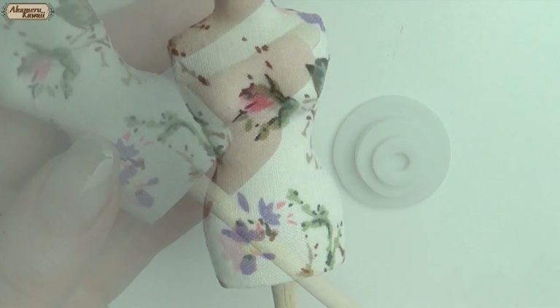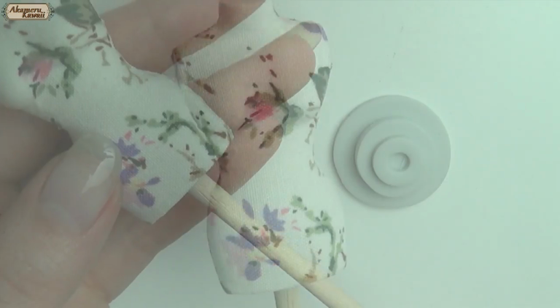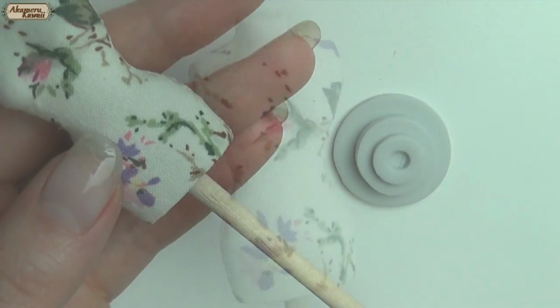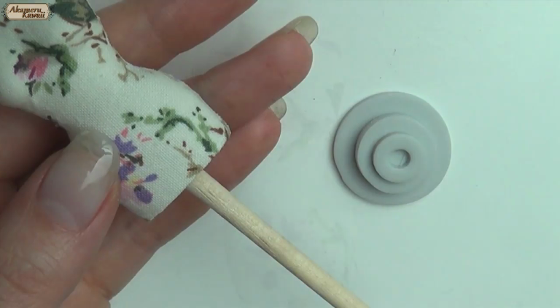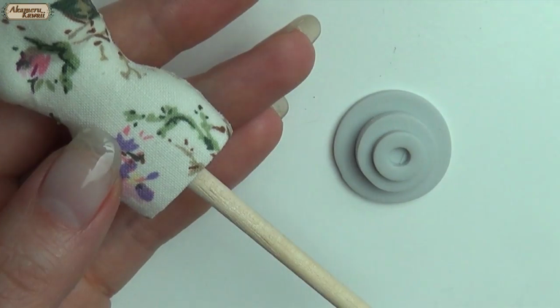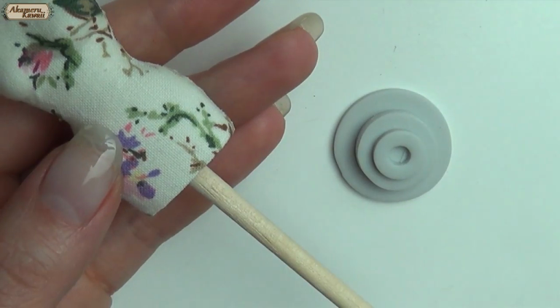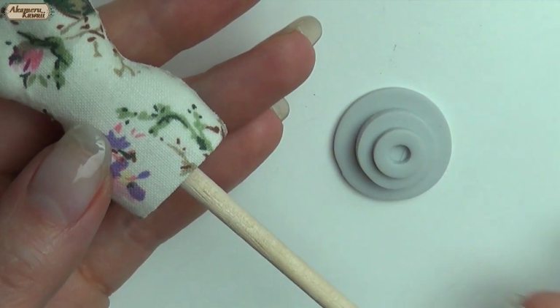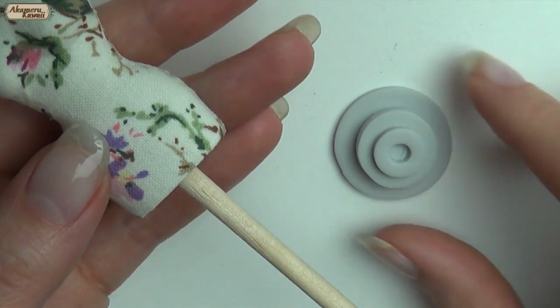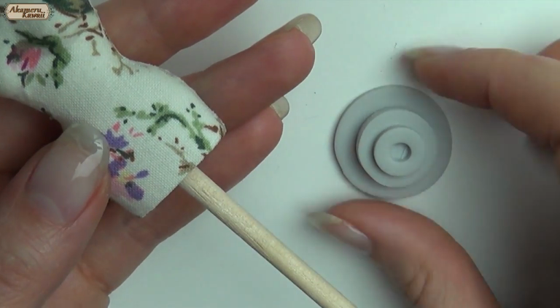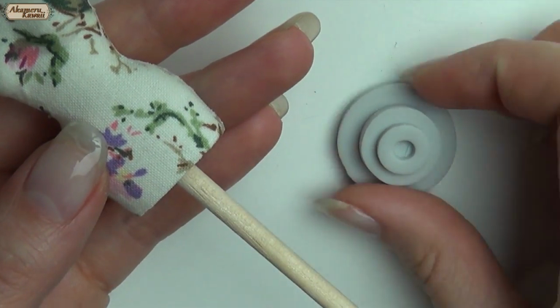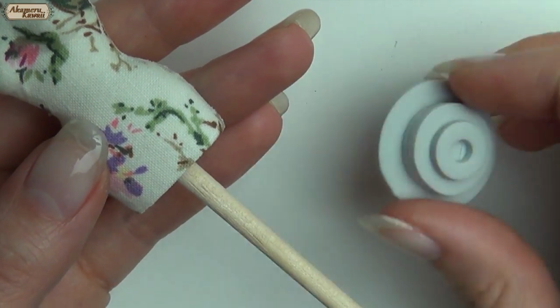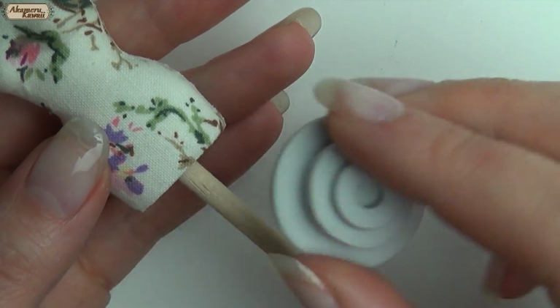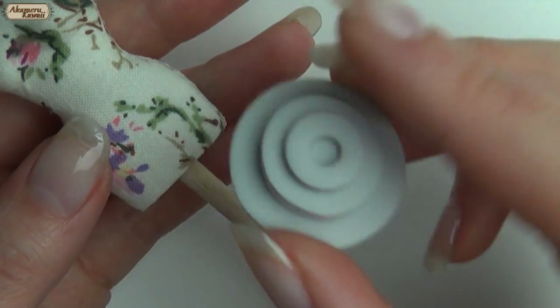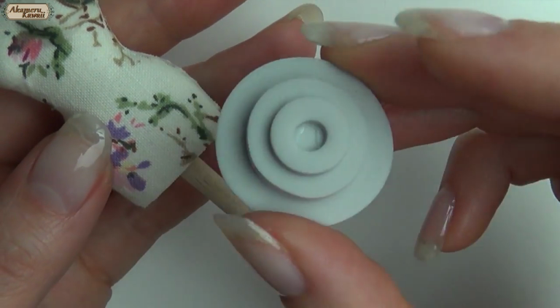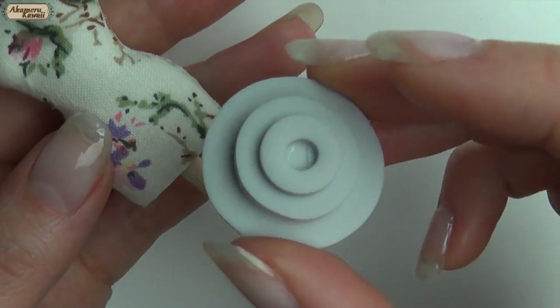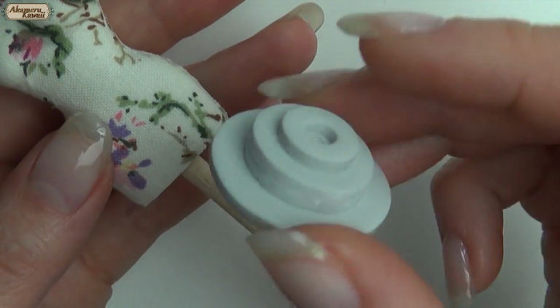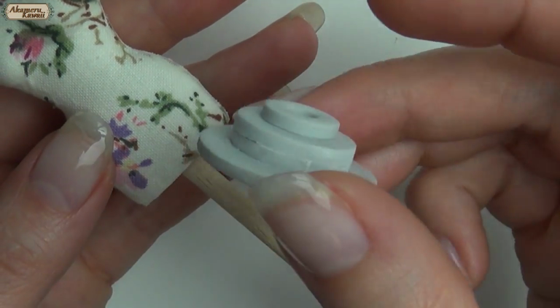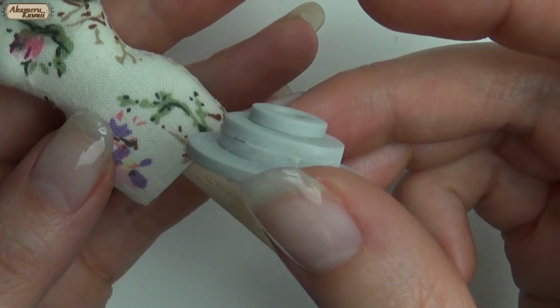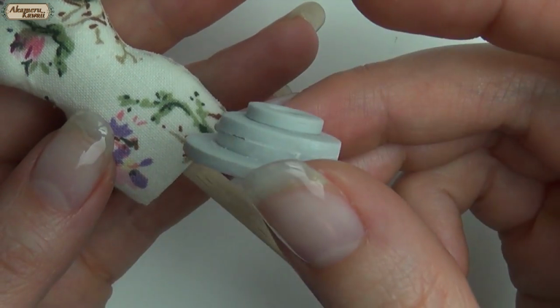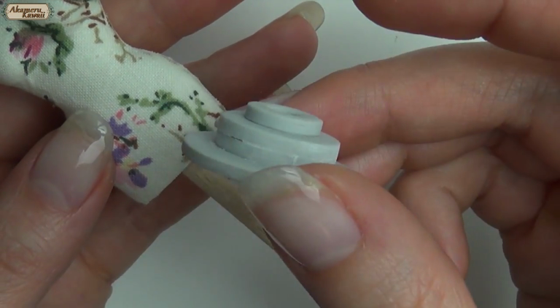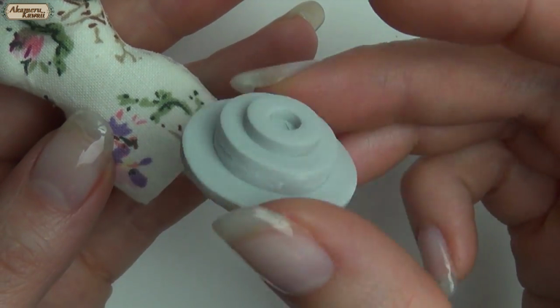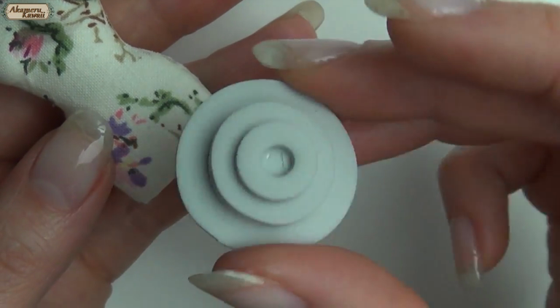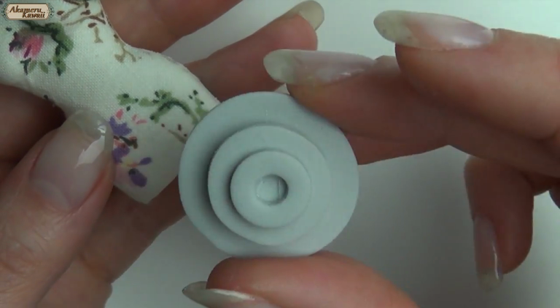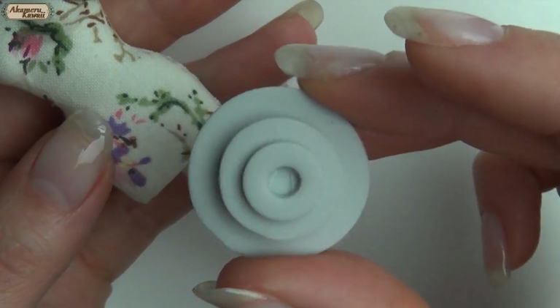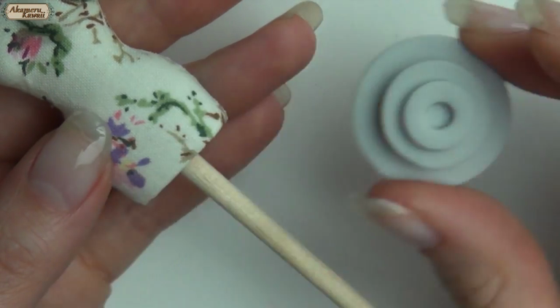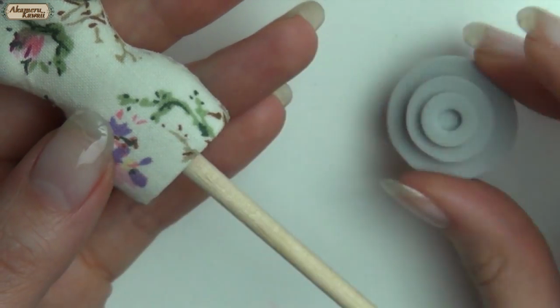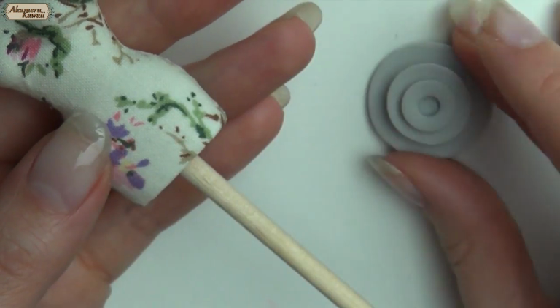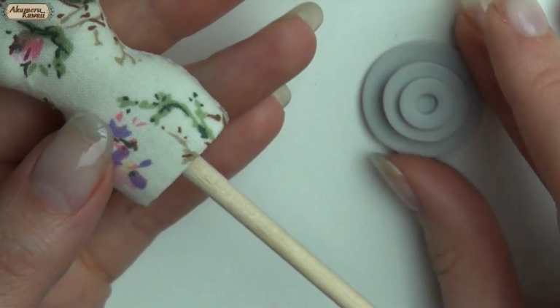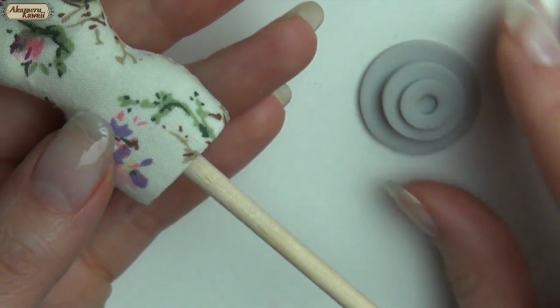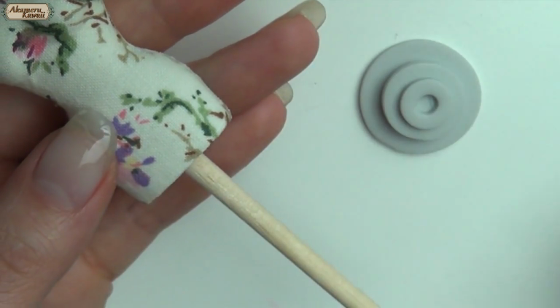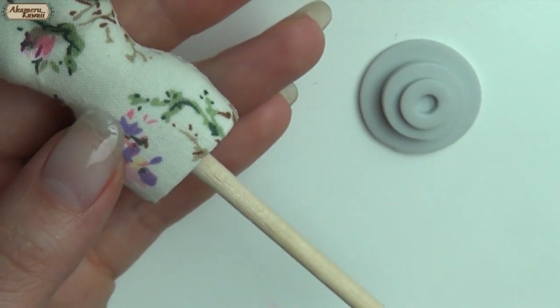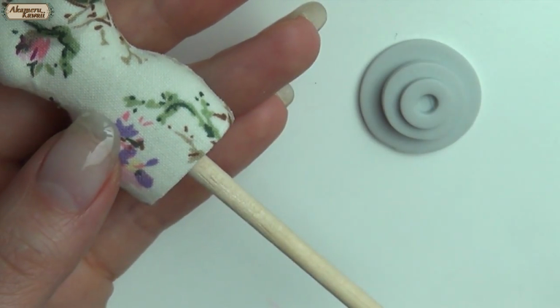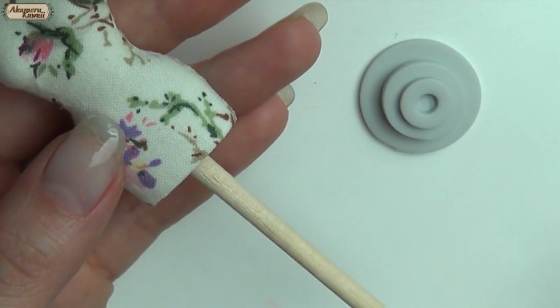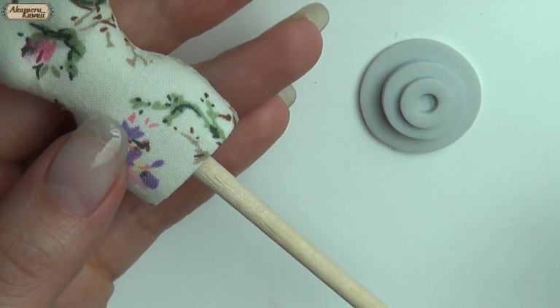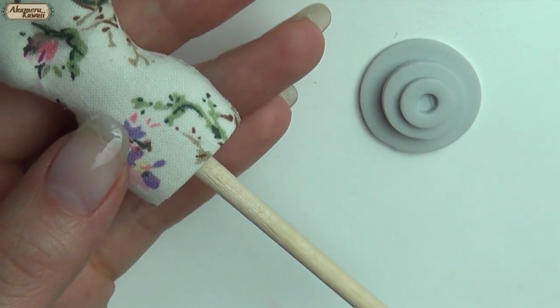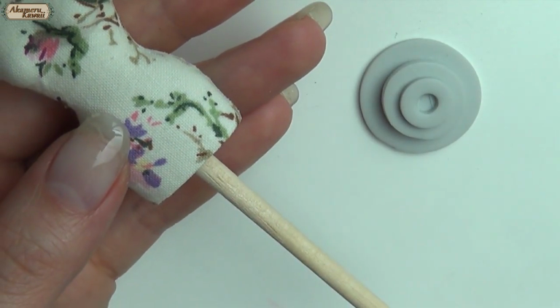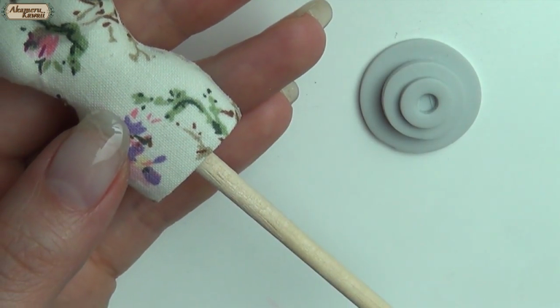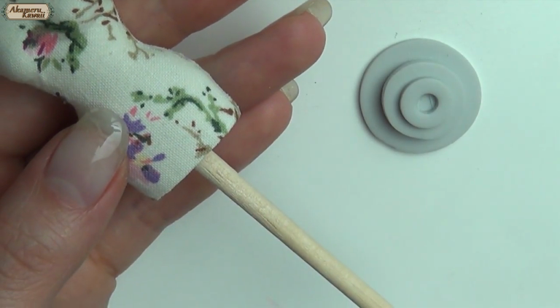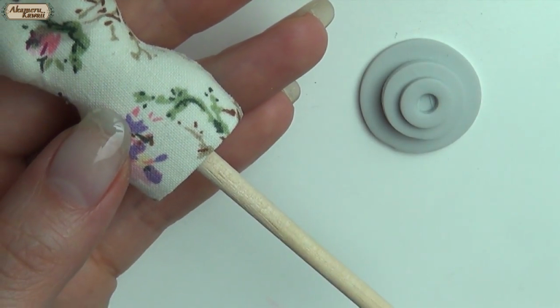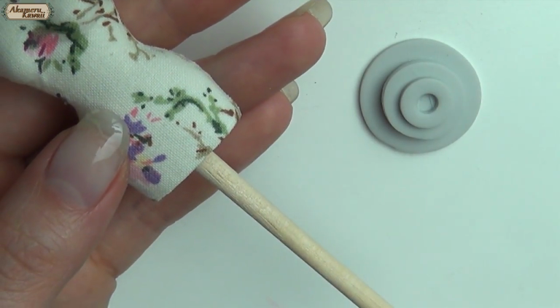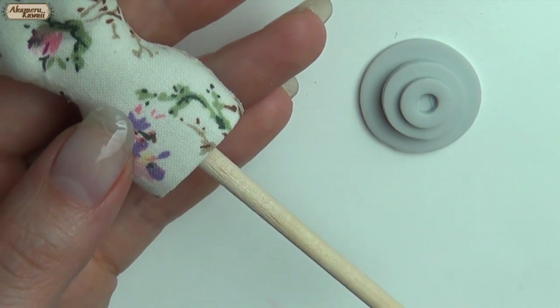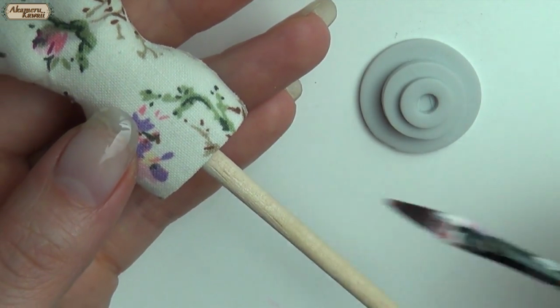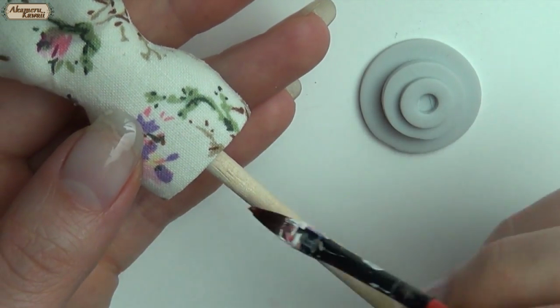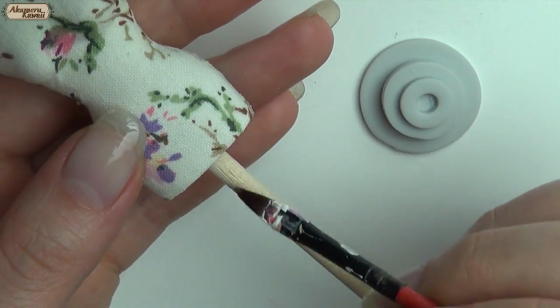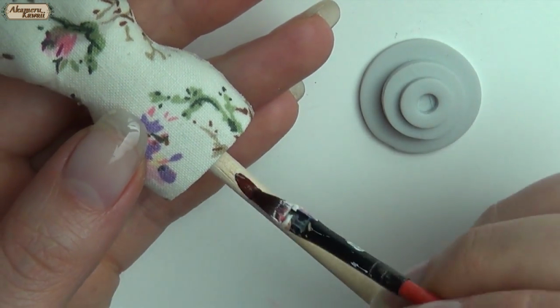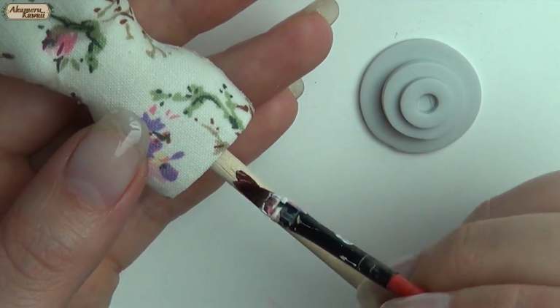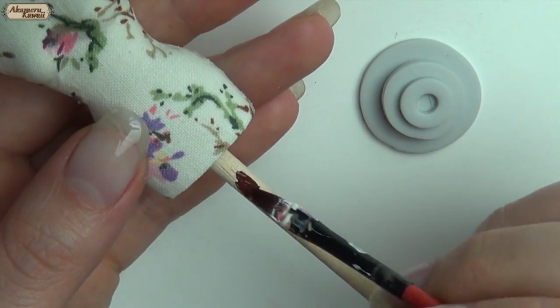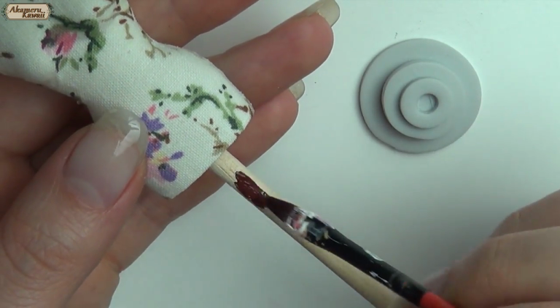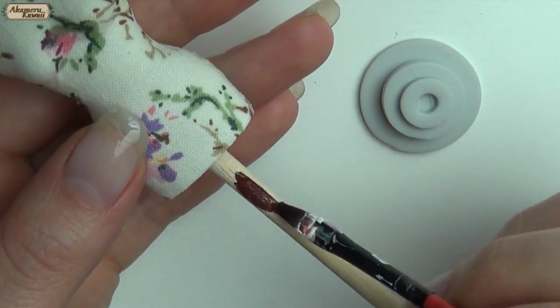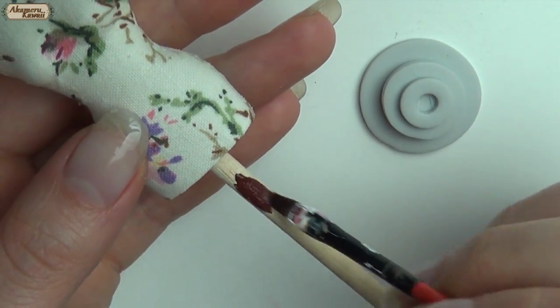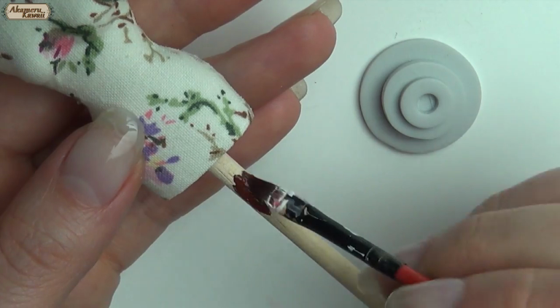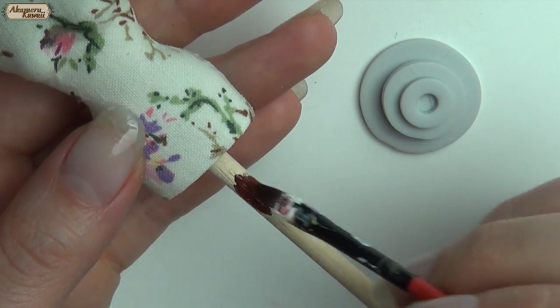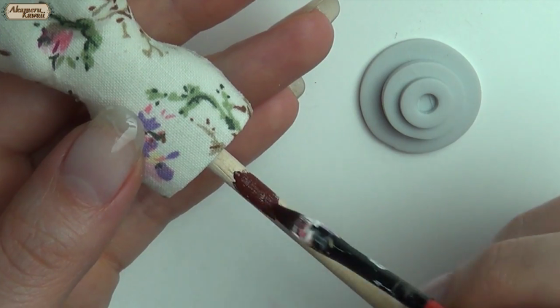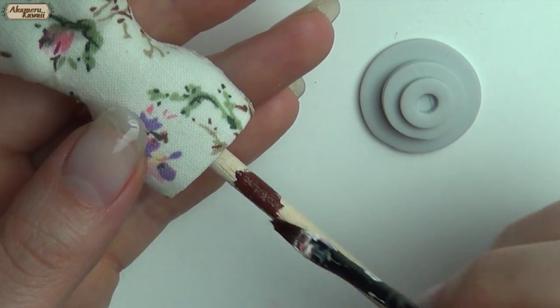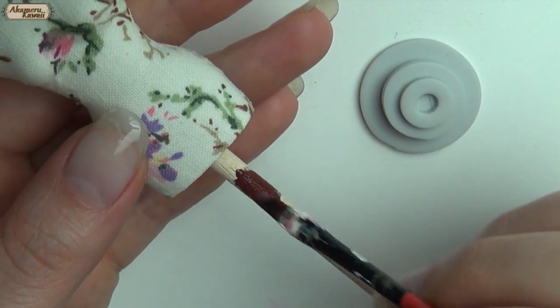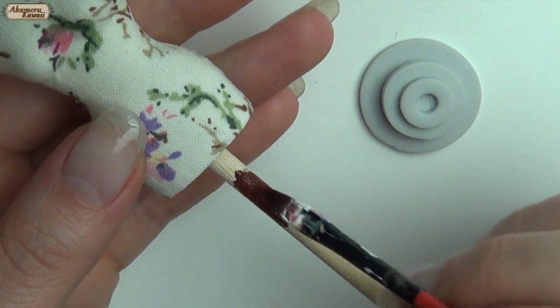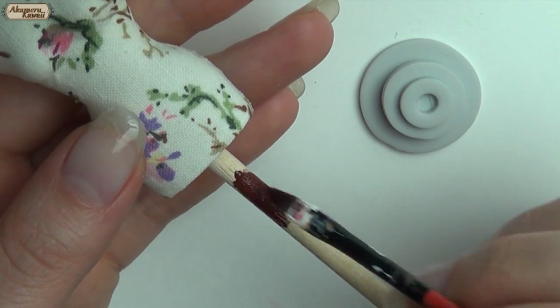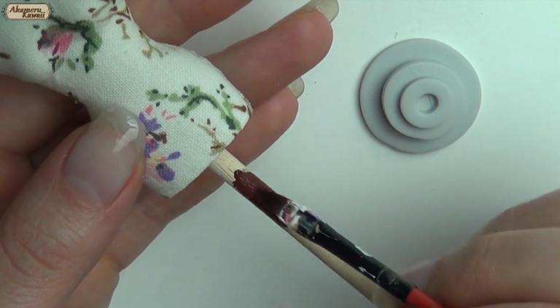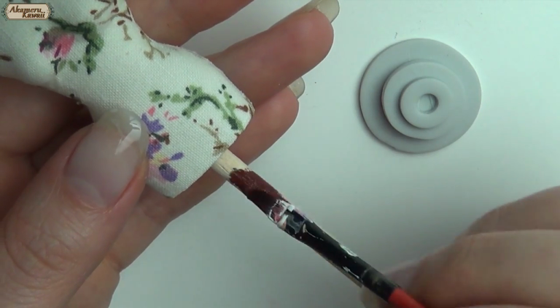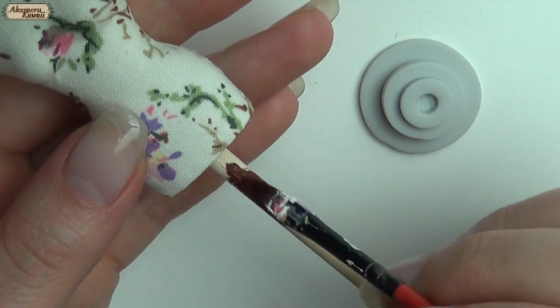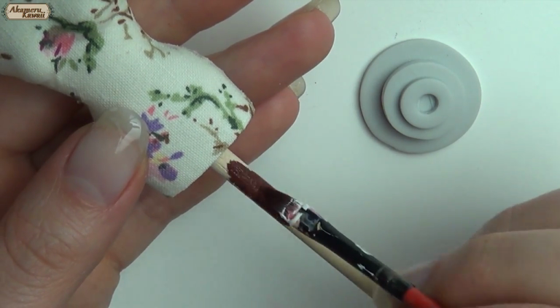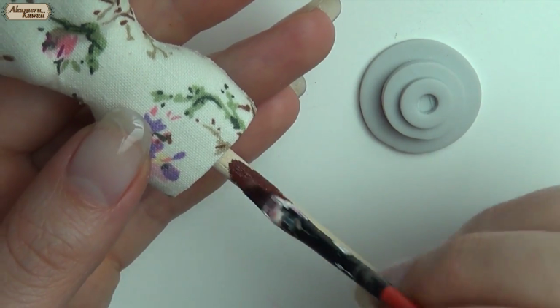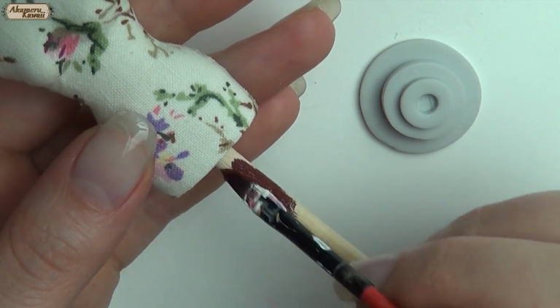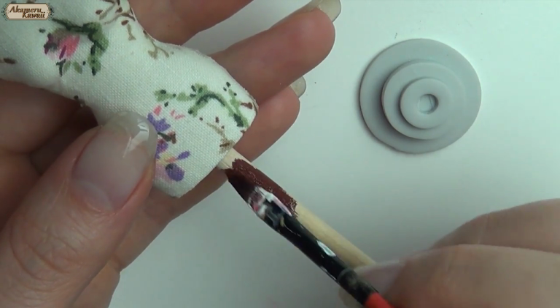I made another base by cutting different sizes of circles in clay and stacking them before baking. Then paint and glue together.